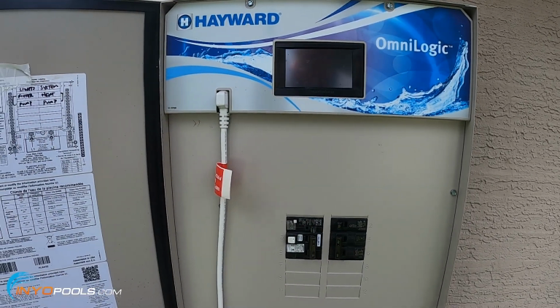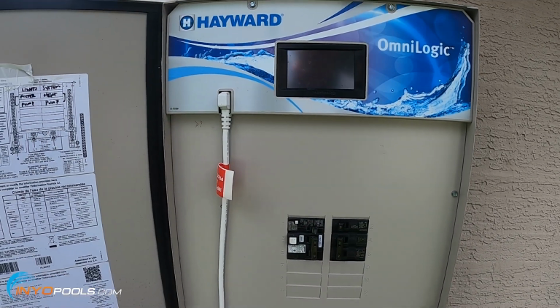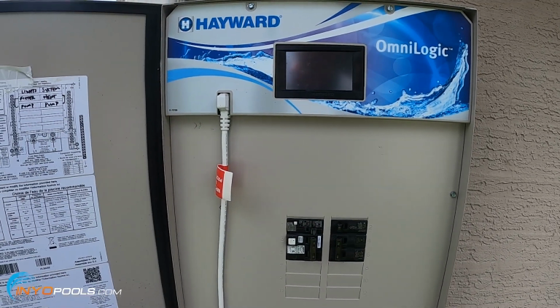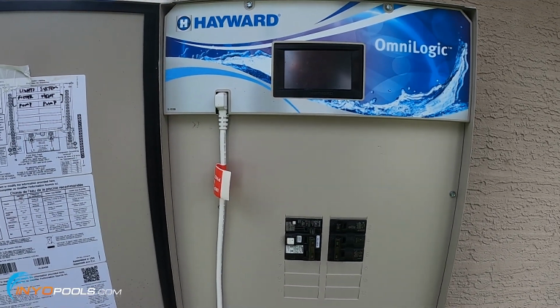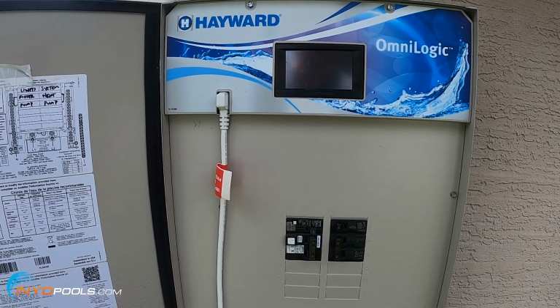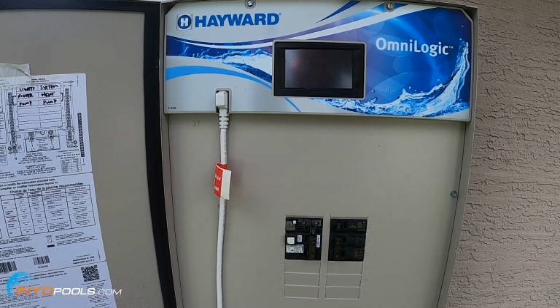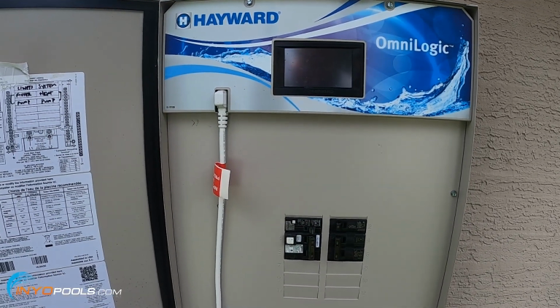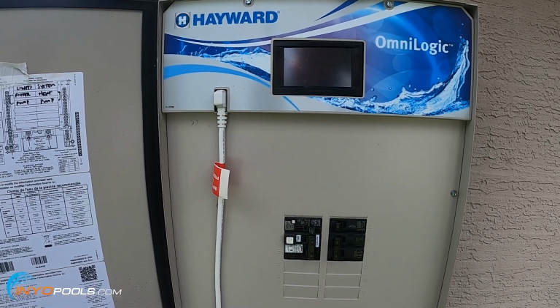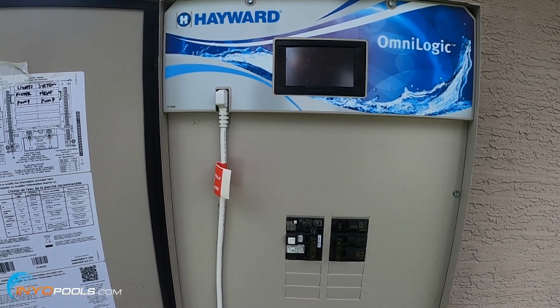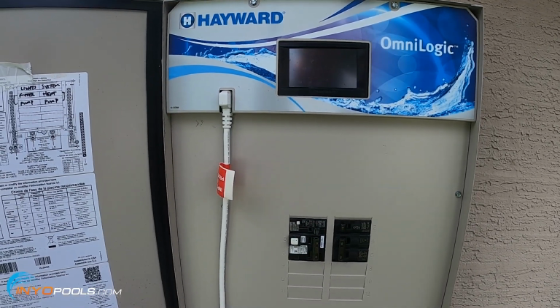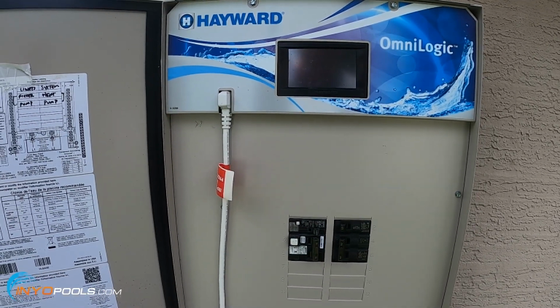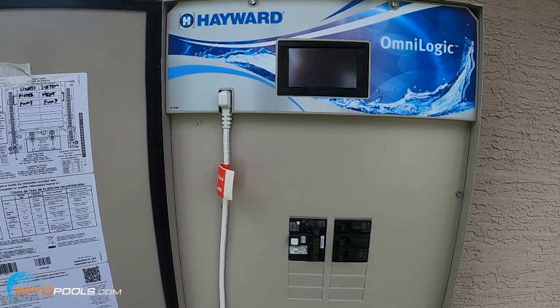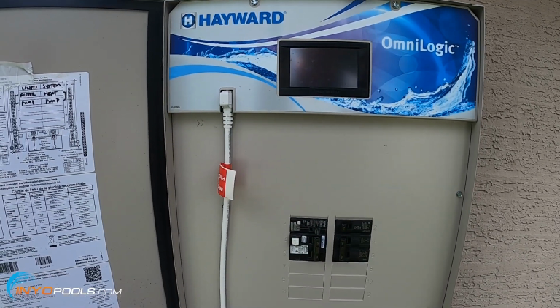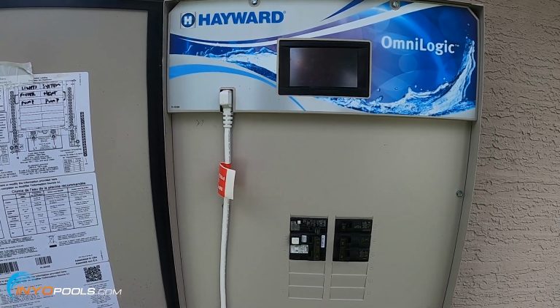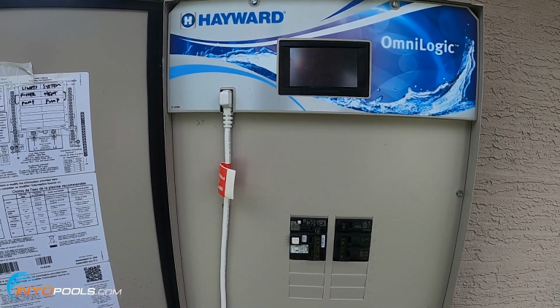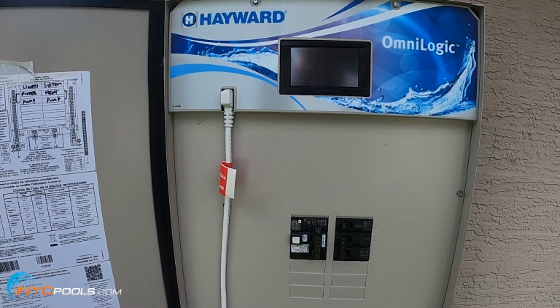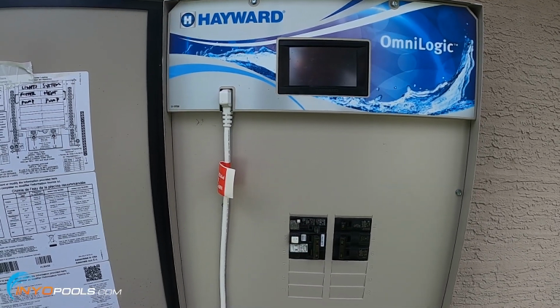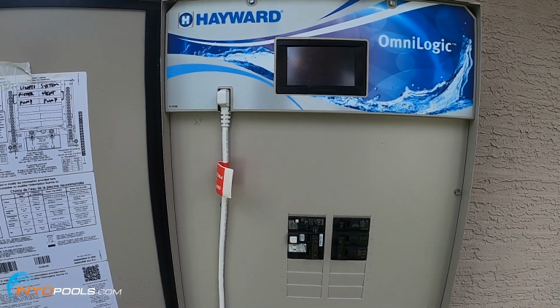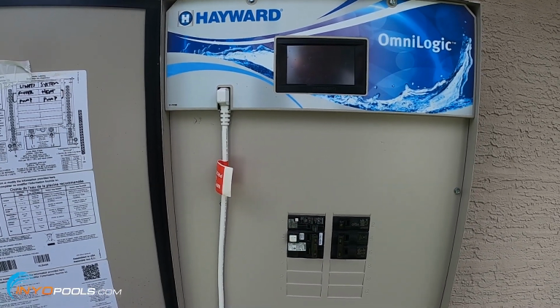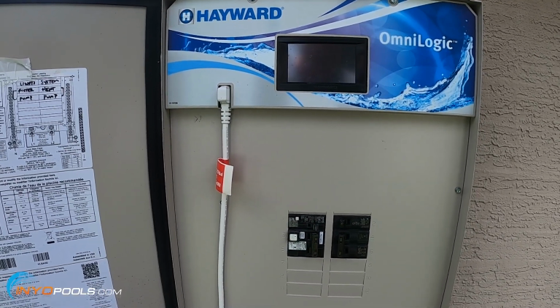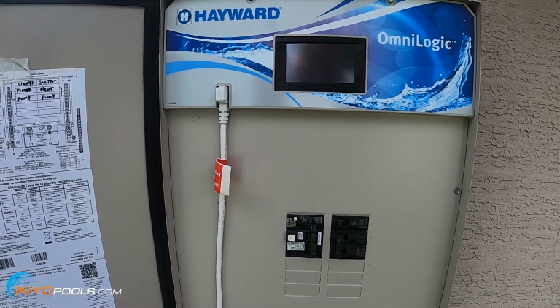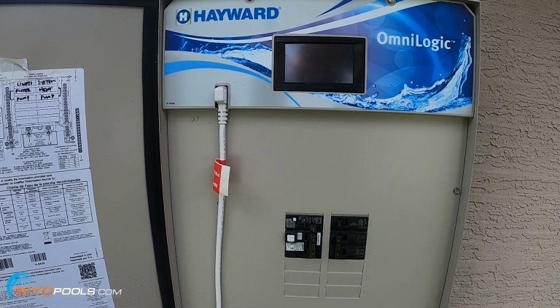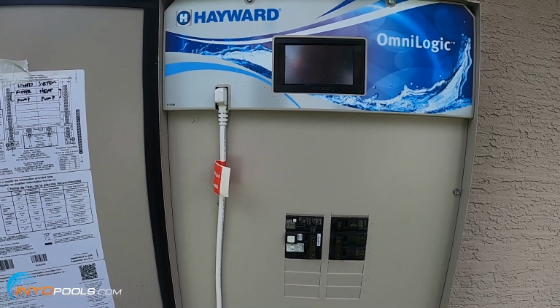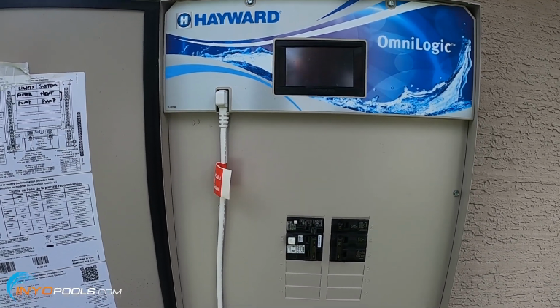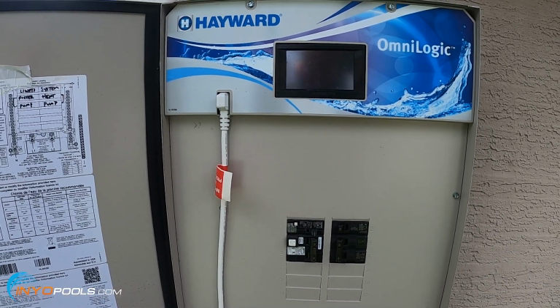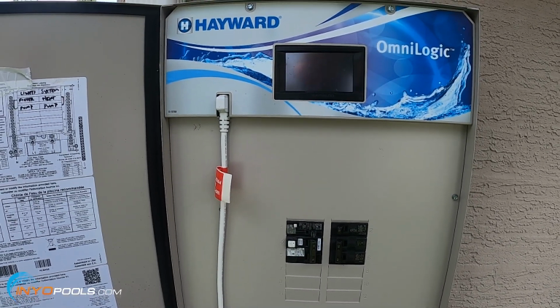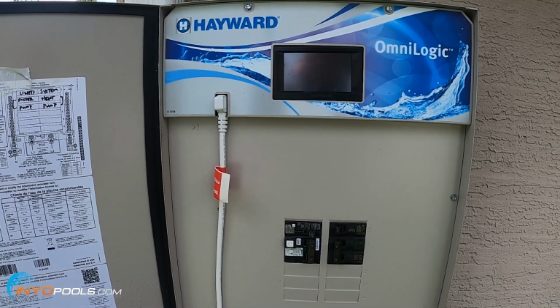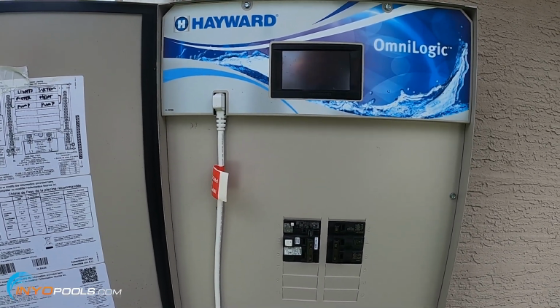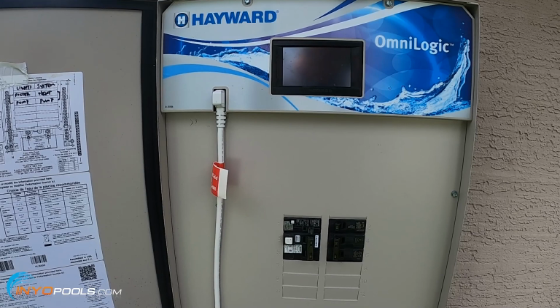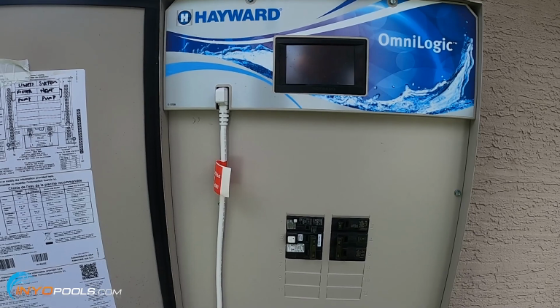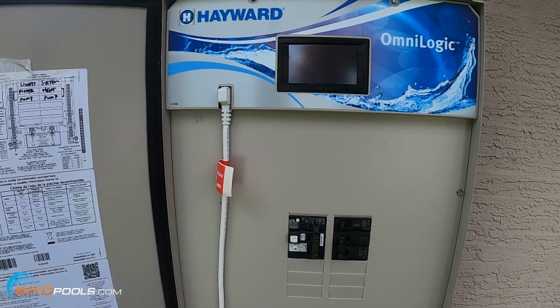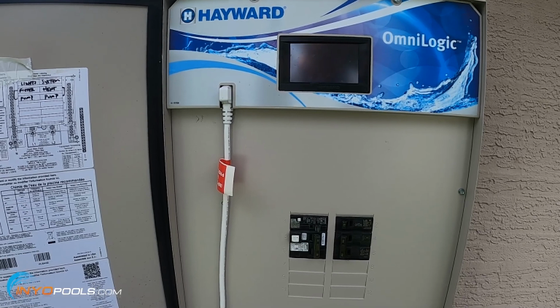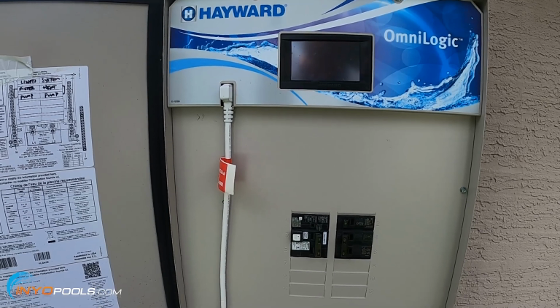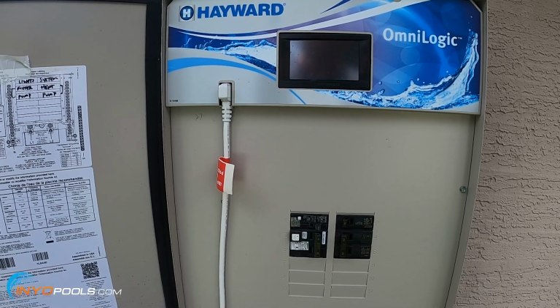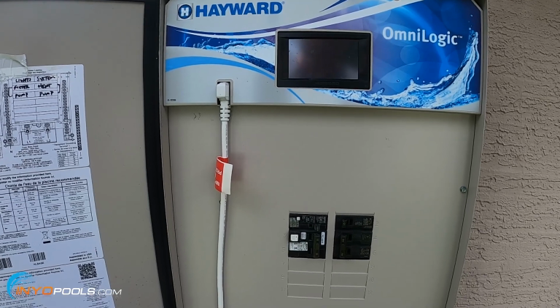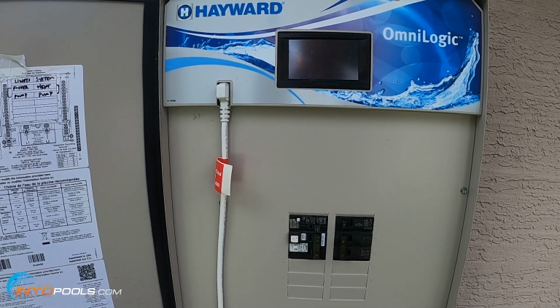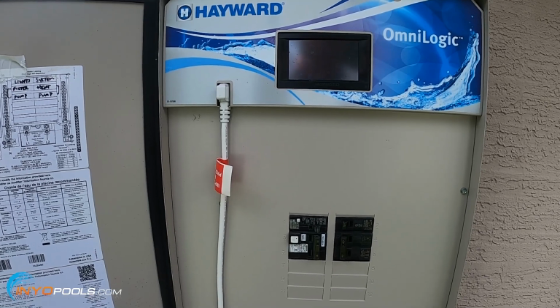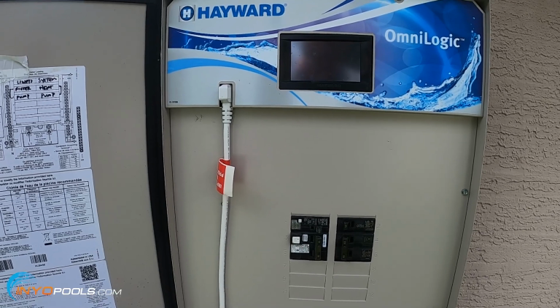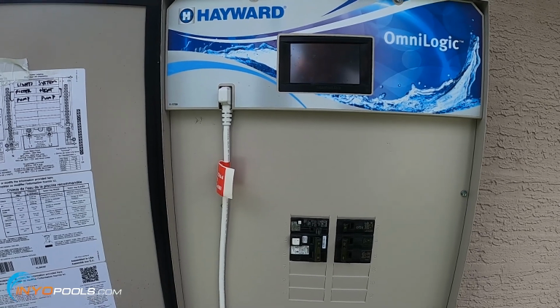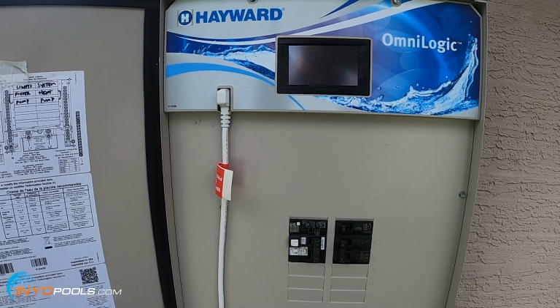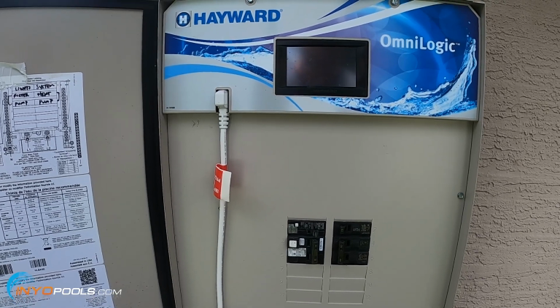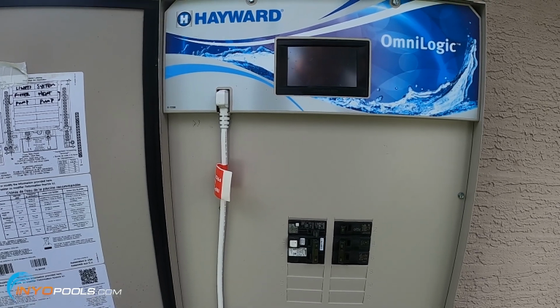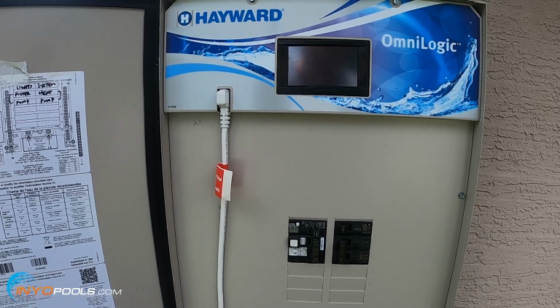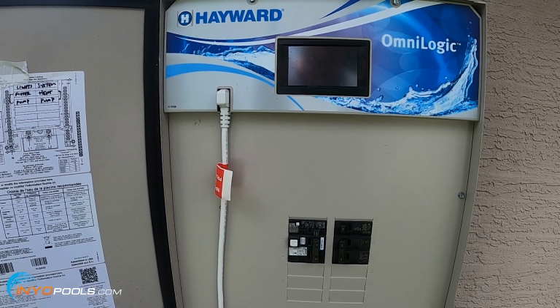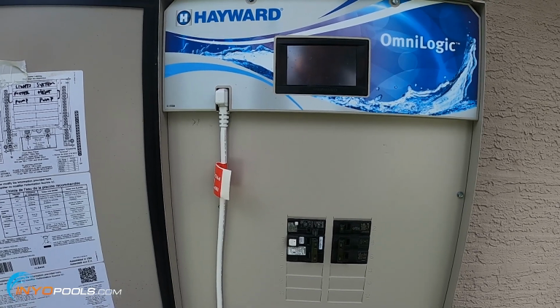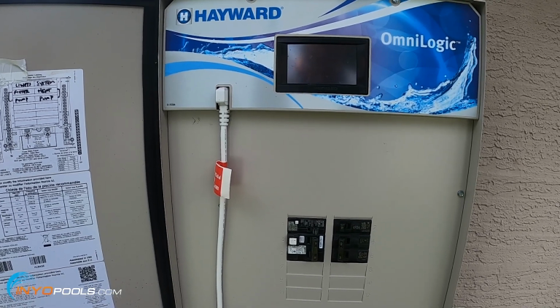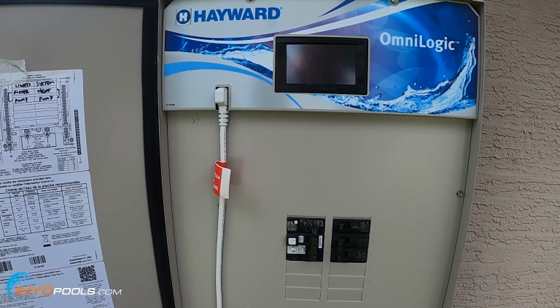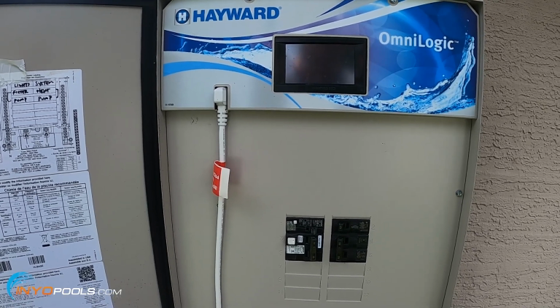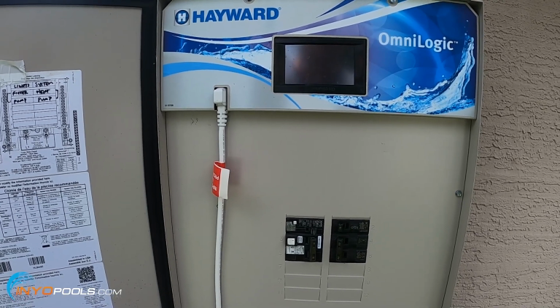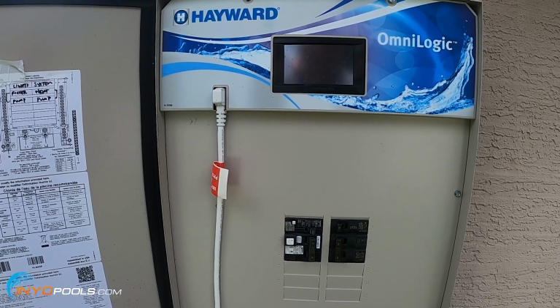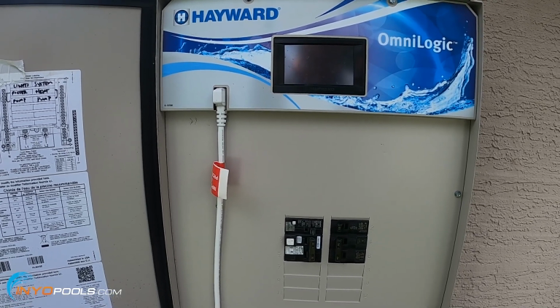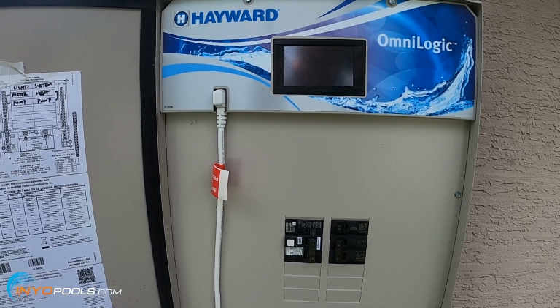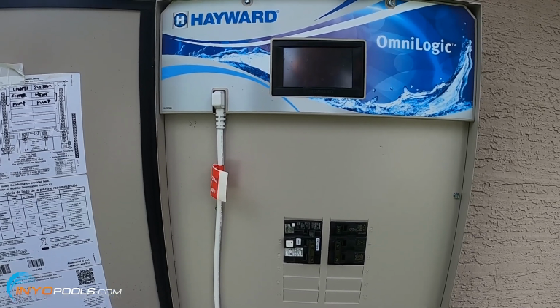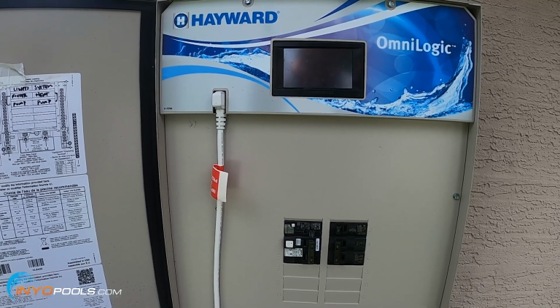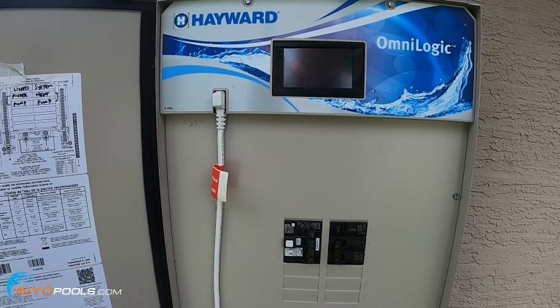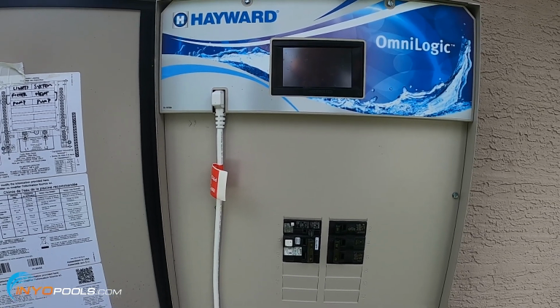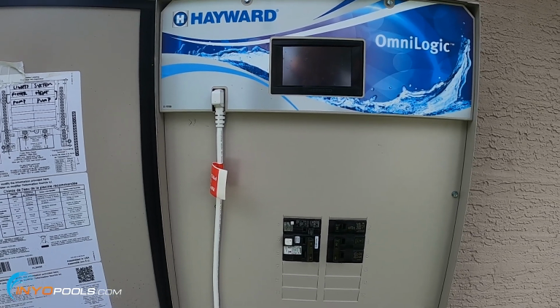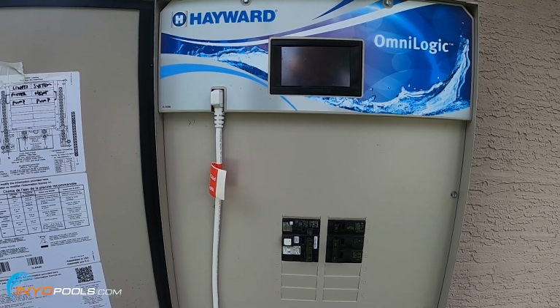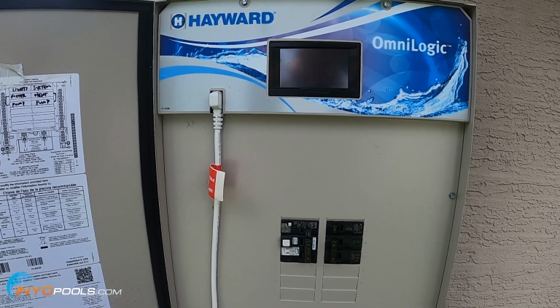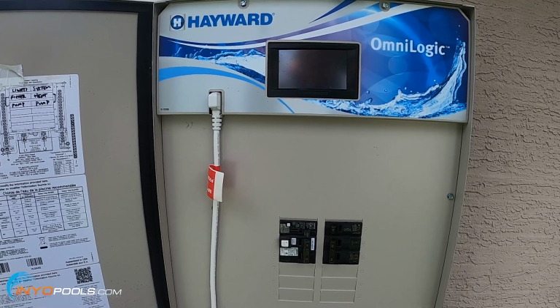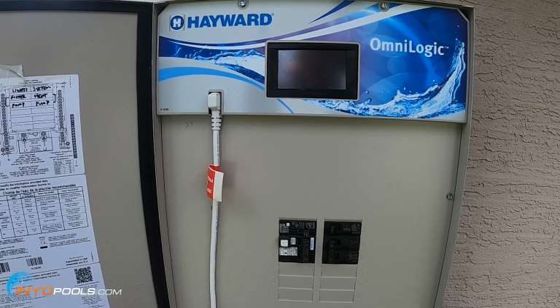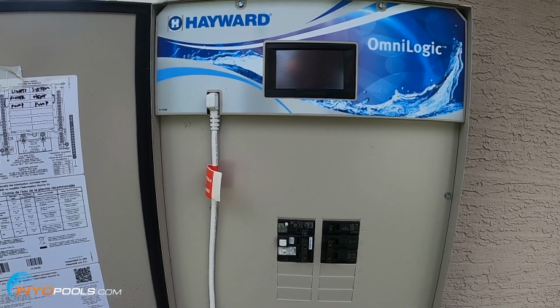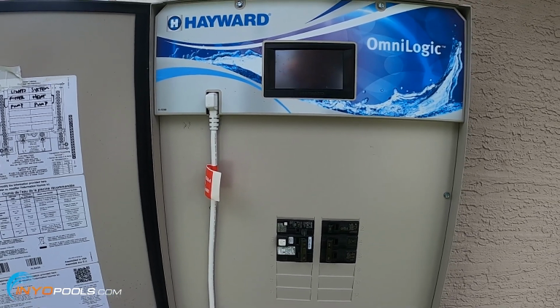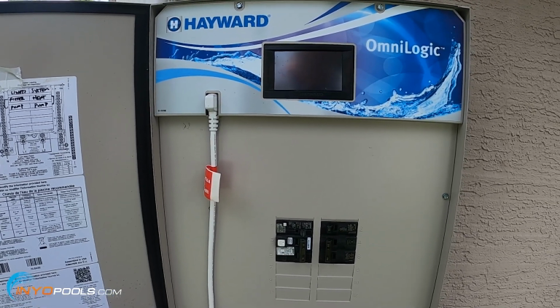Hopefully that helps you figure out the voltage of your motor. If you have any questions about this or anything pool or spa related, visit us over at inyopools.com. Thanks for watching.